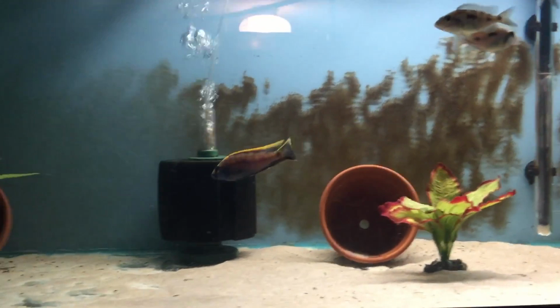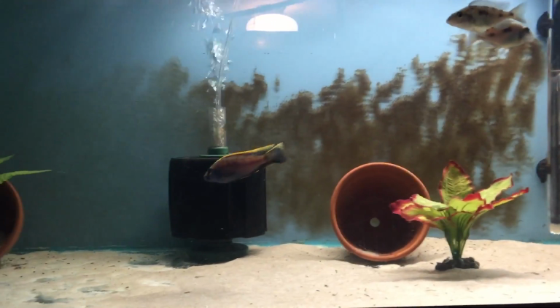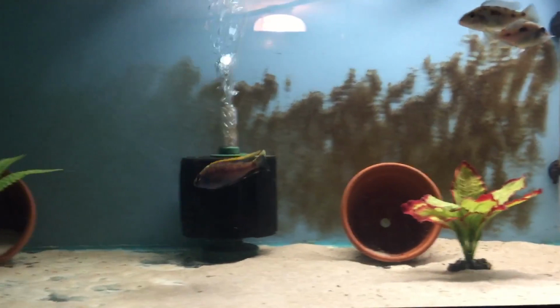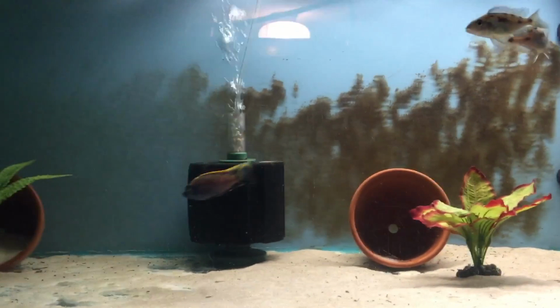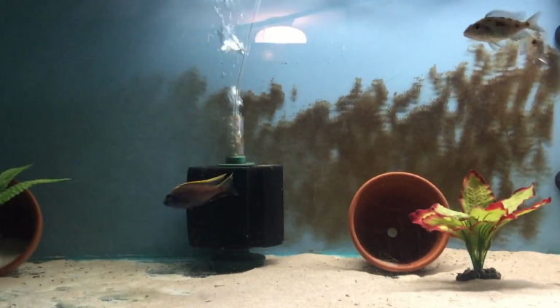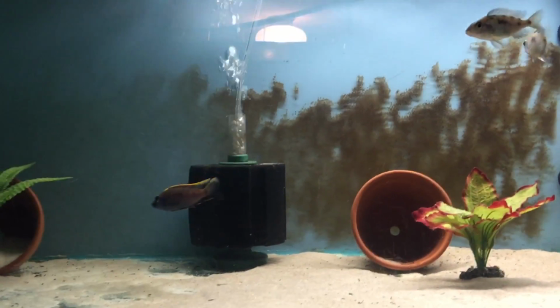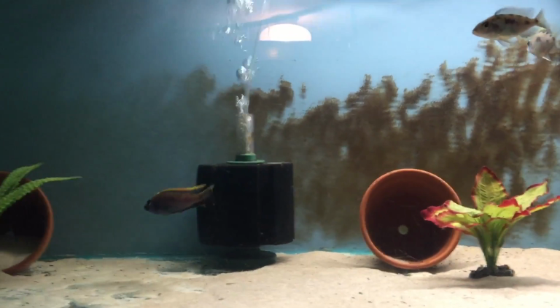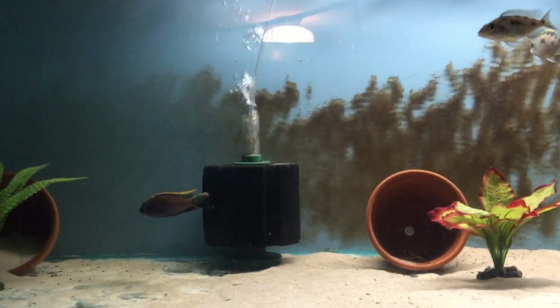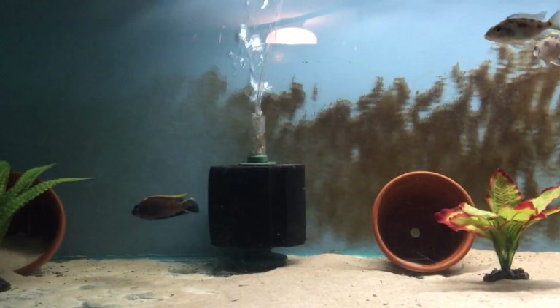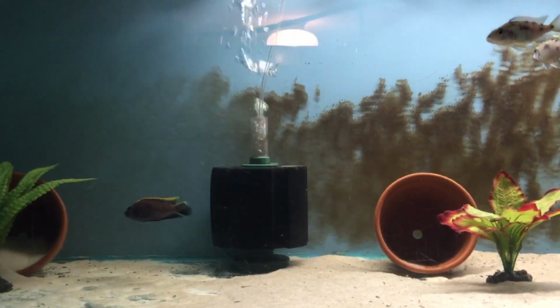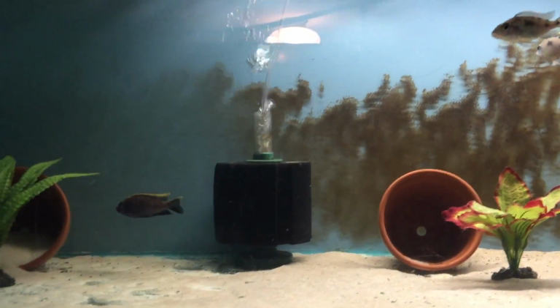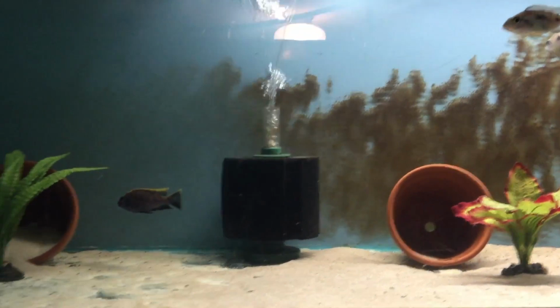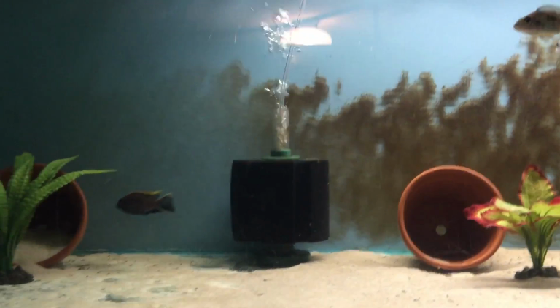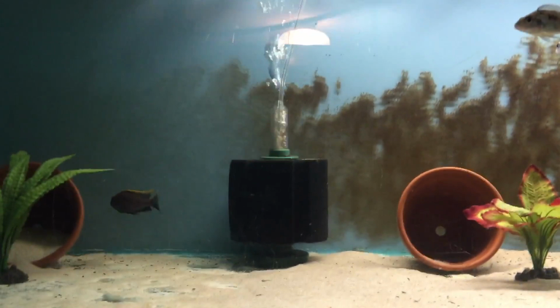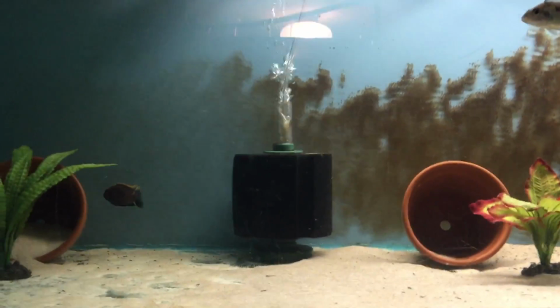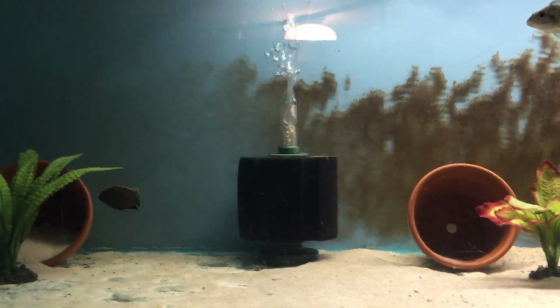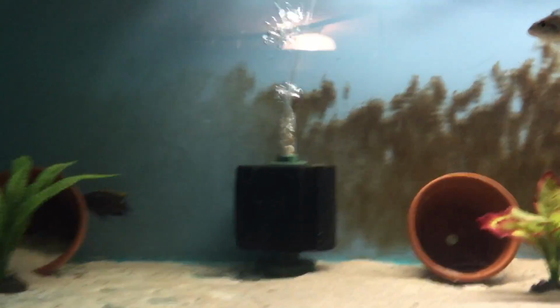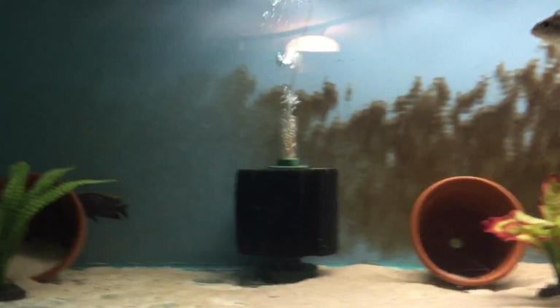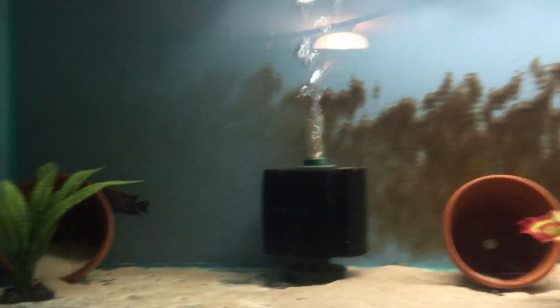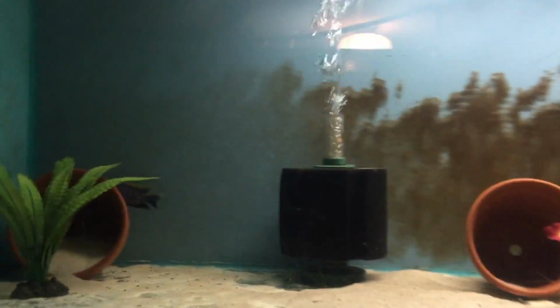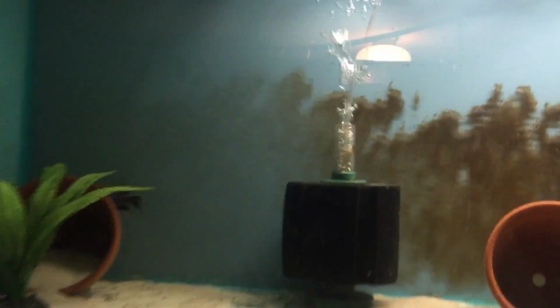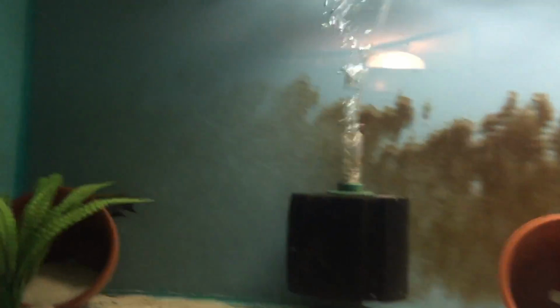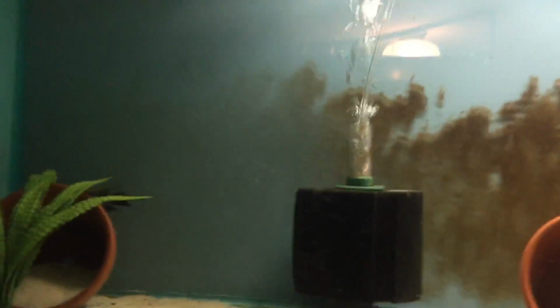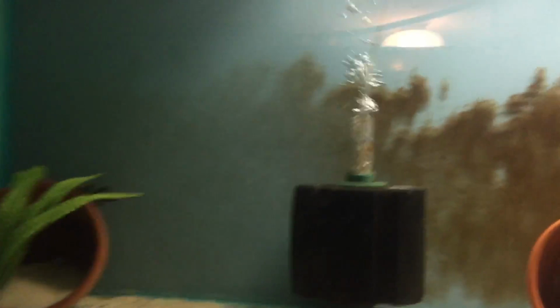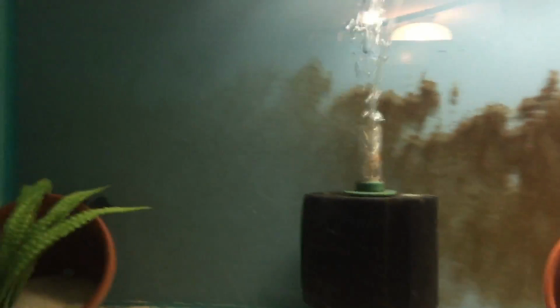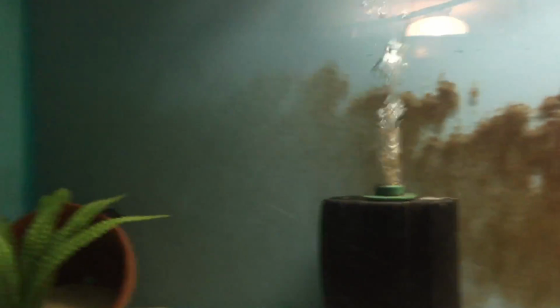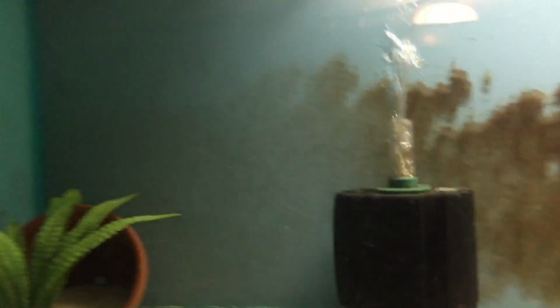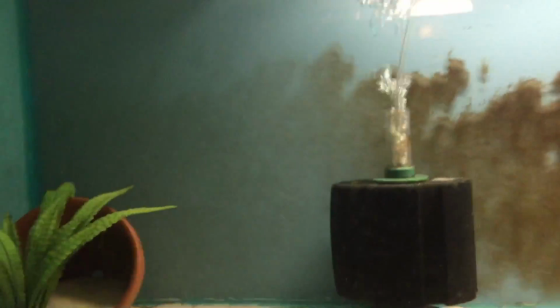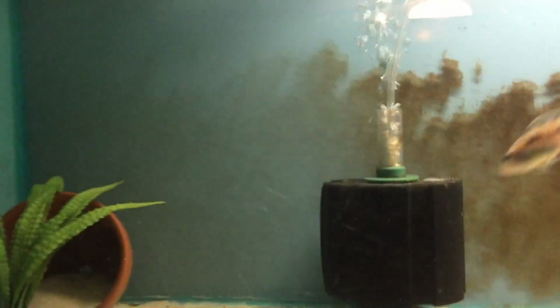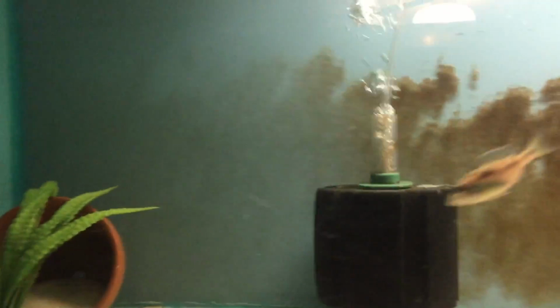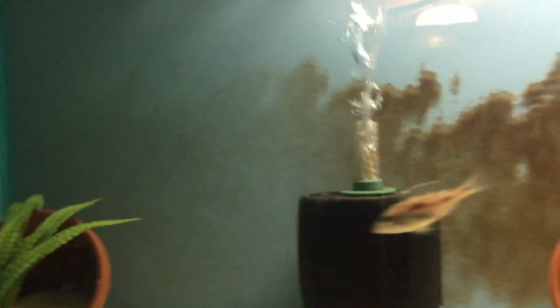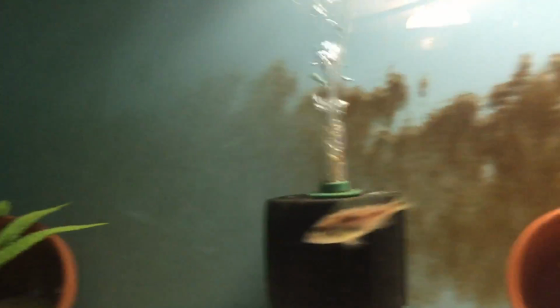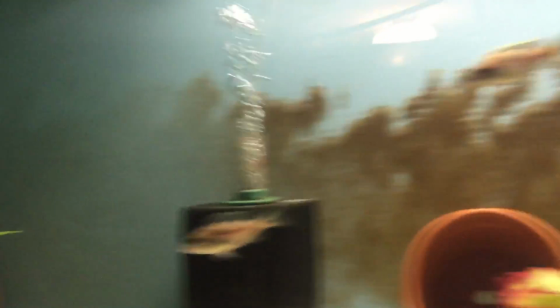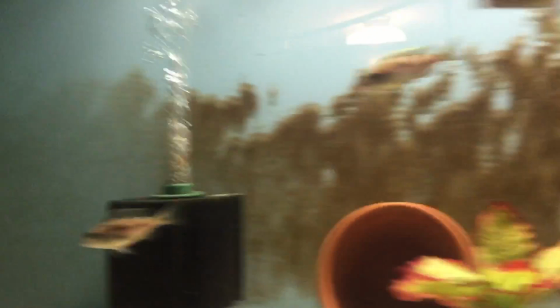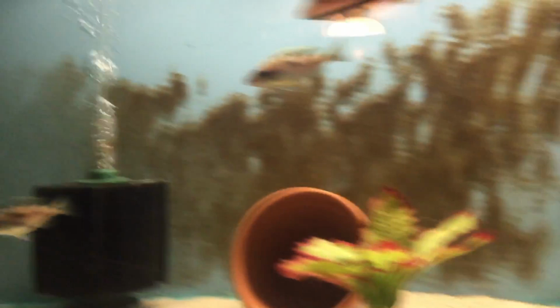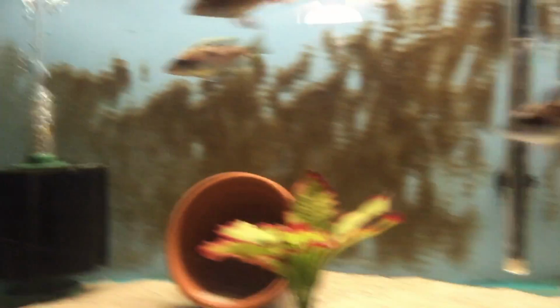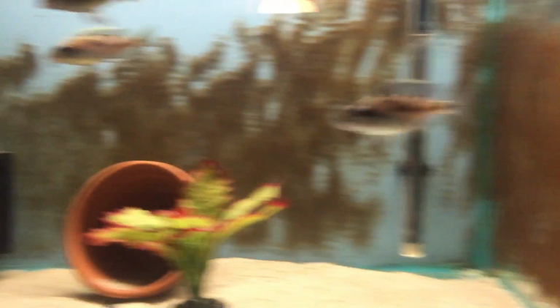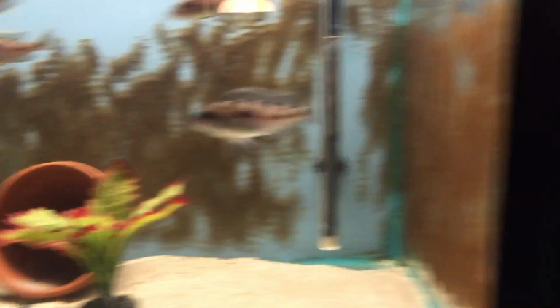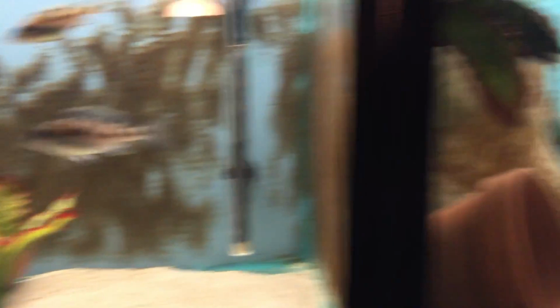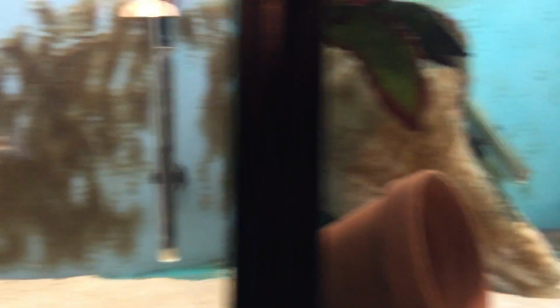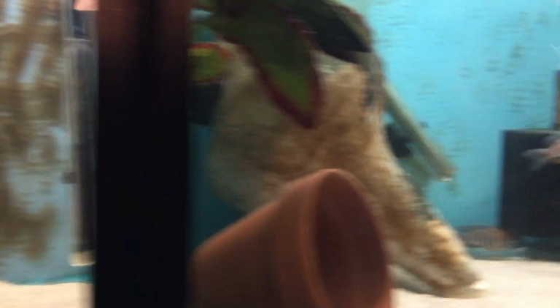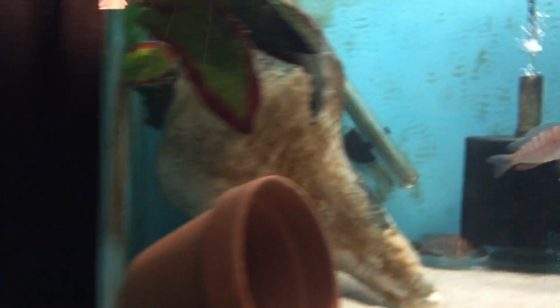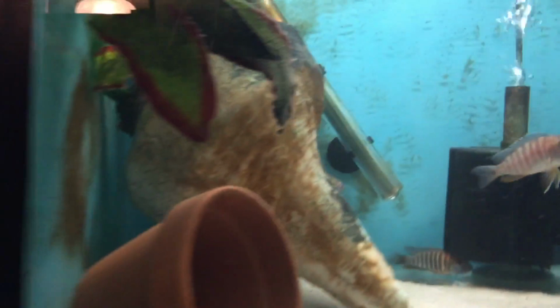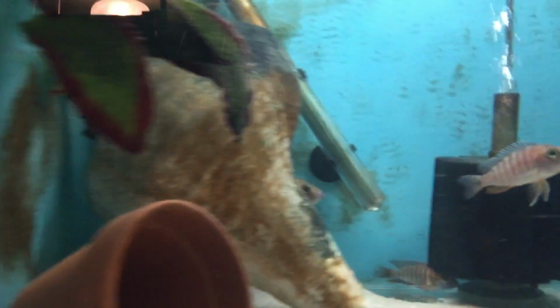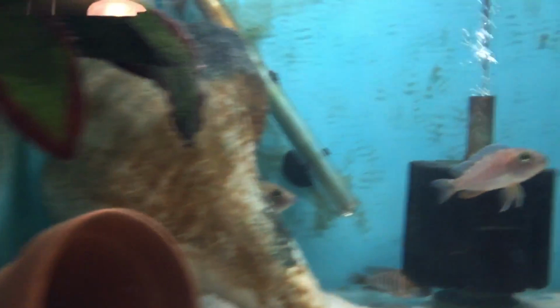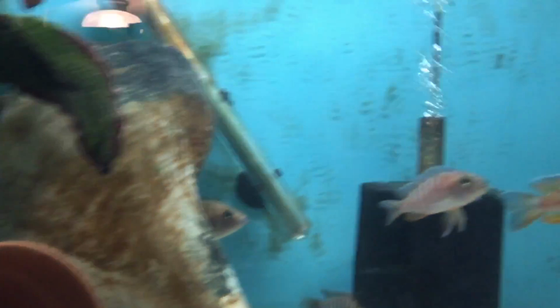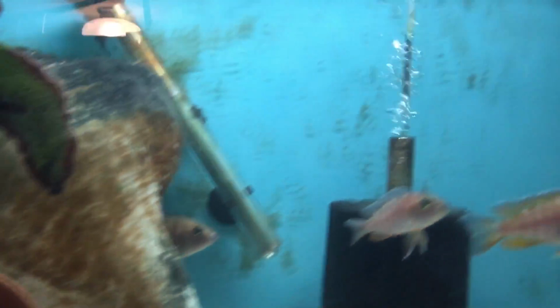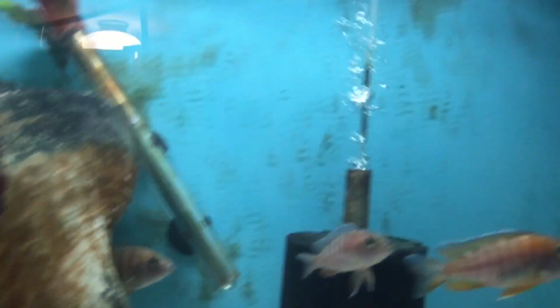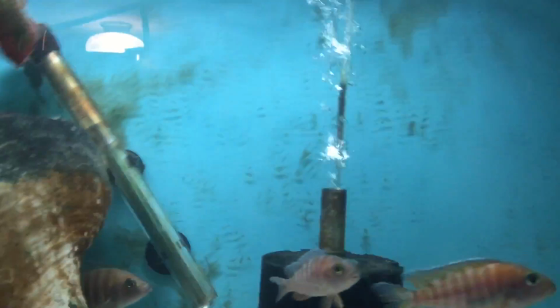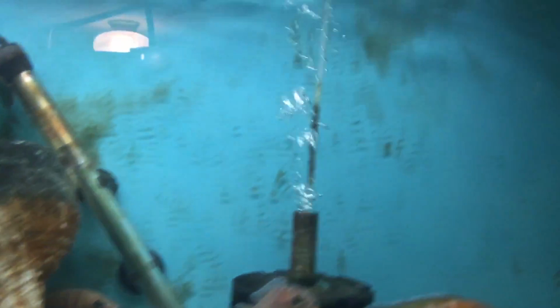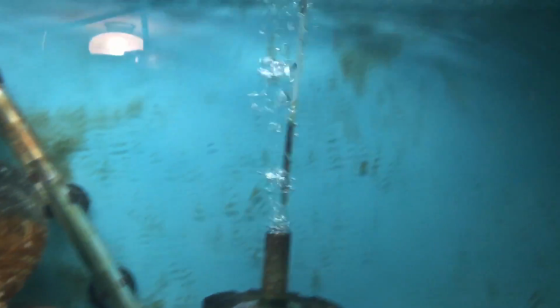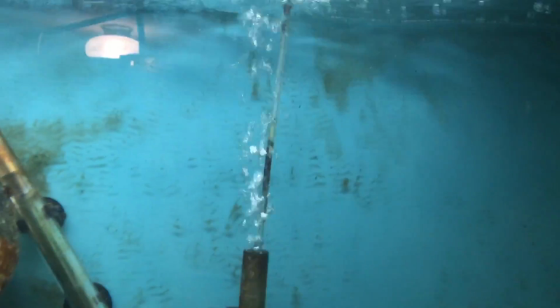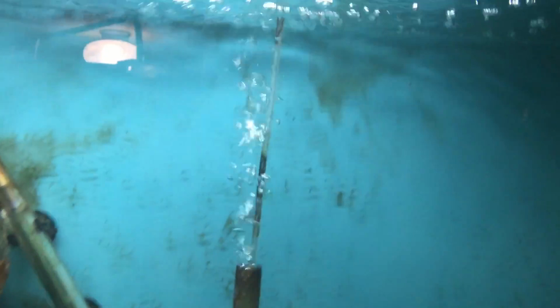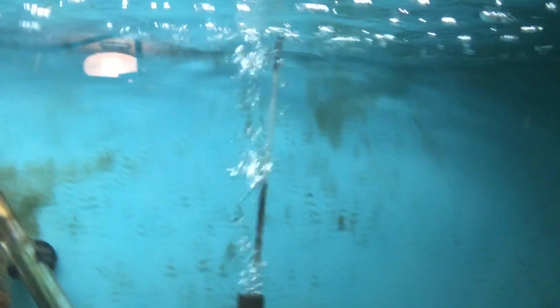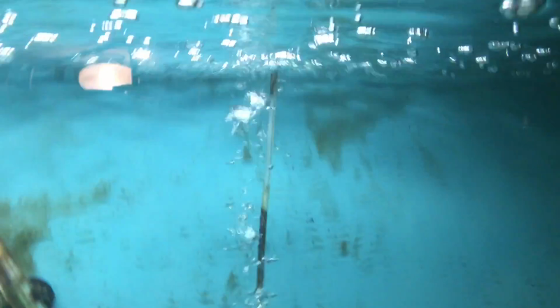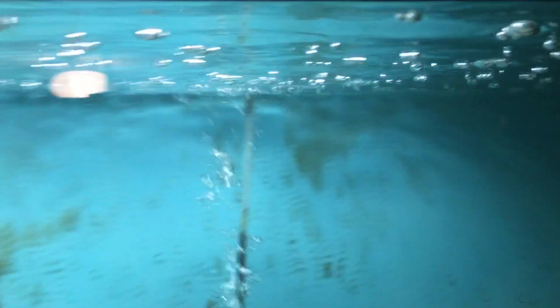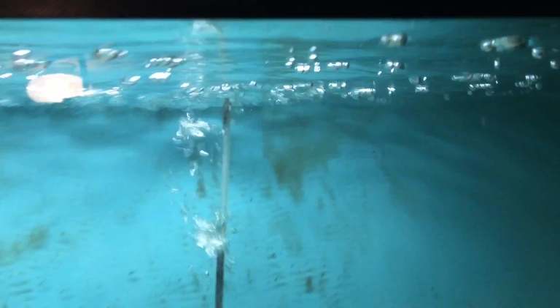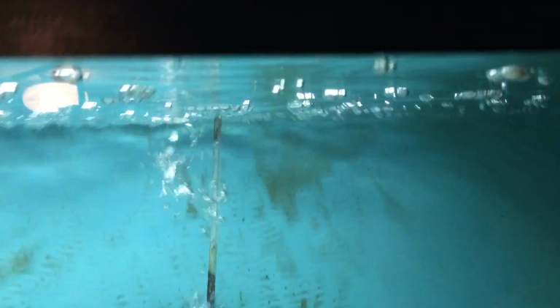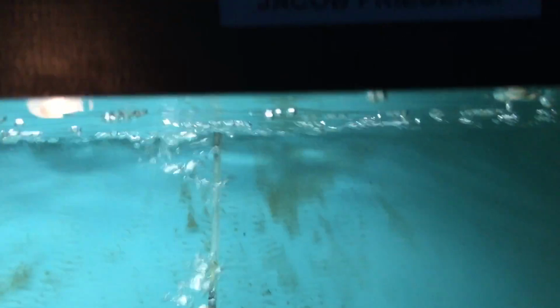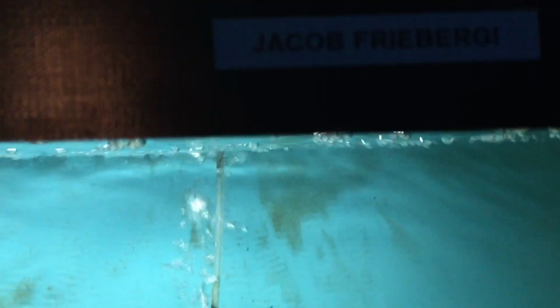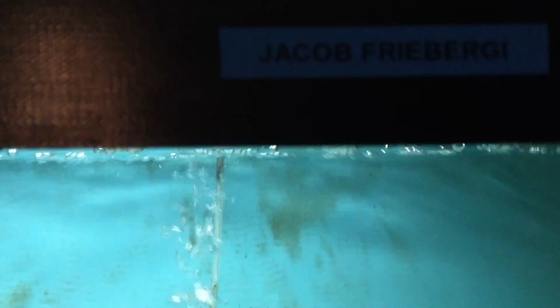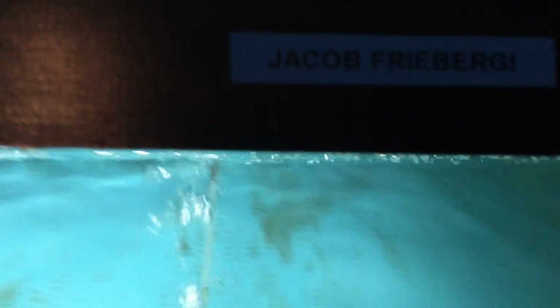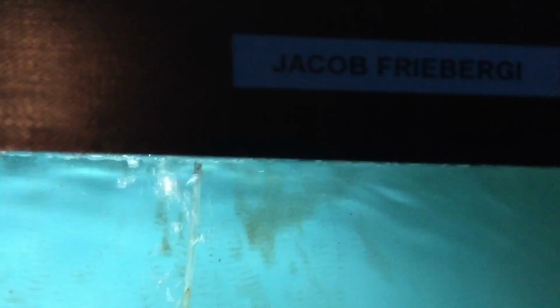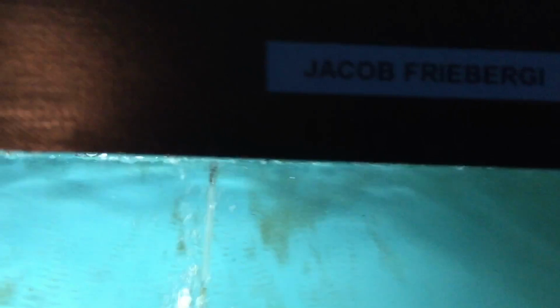Just did a water change, so they probably spawned overnight. Tank number two.